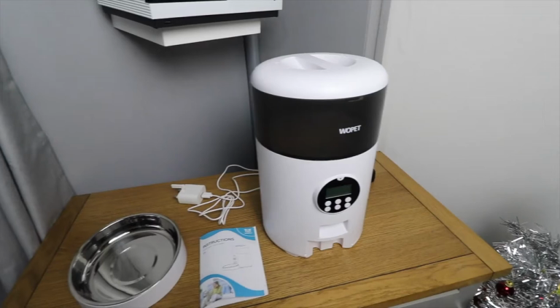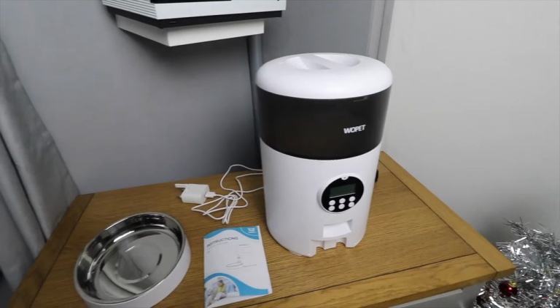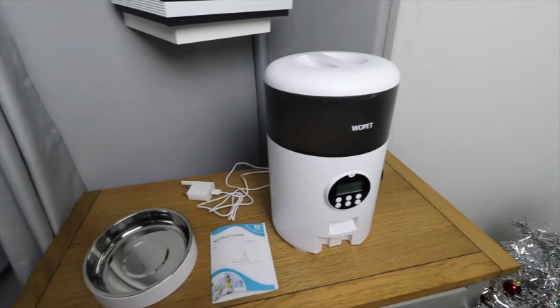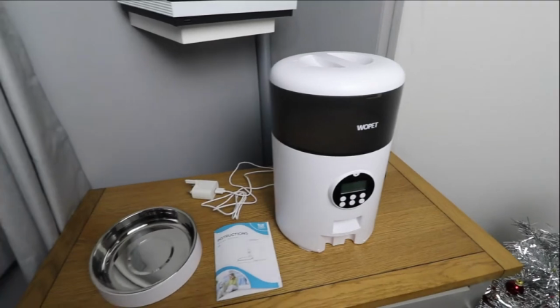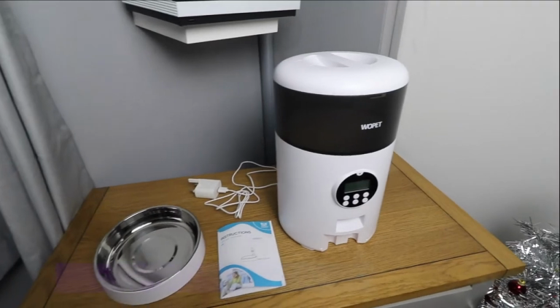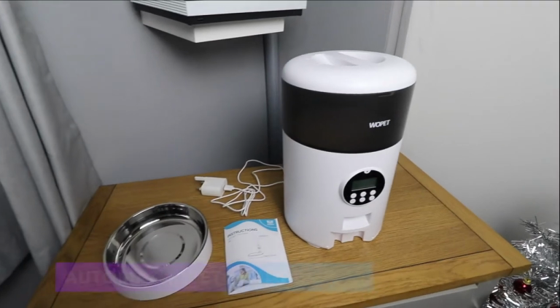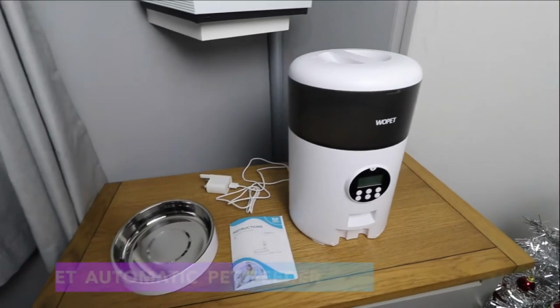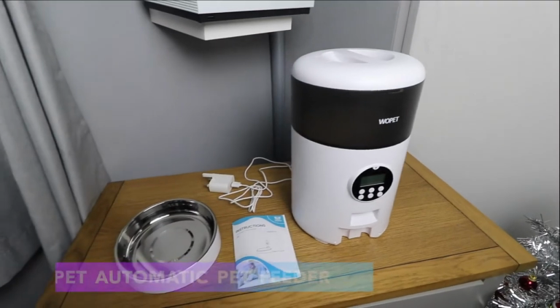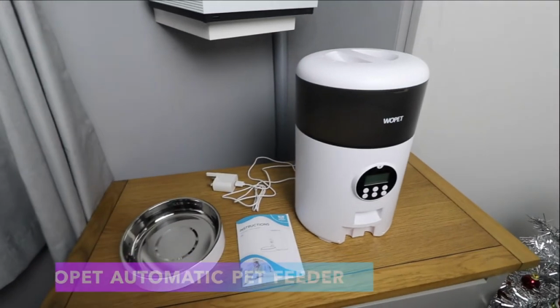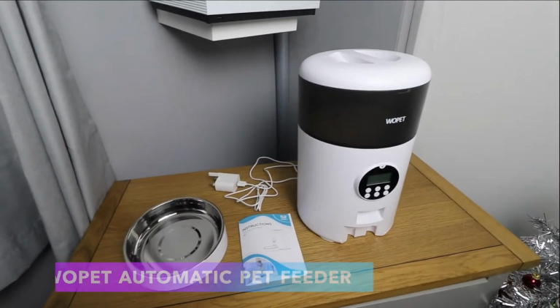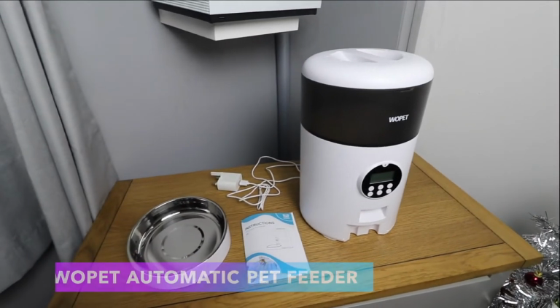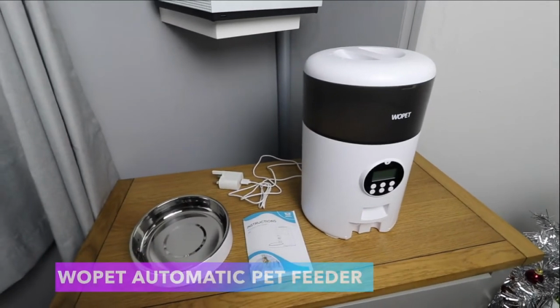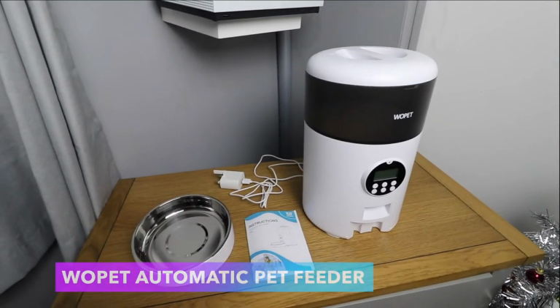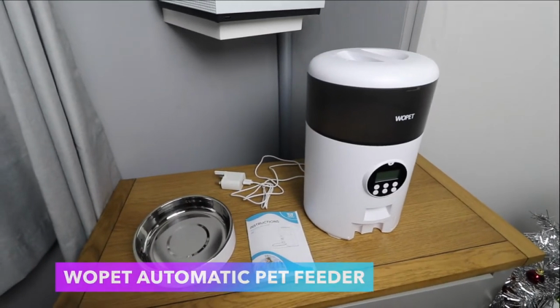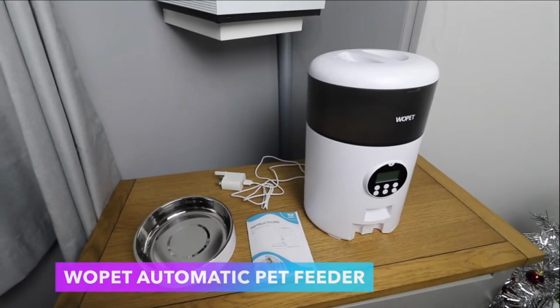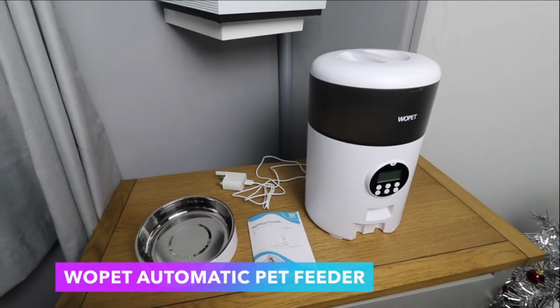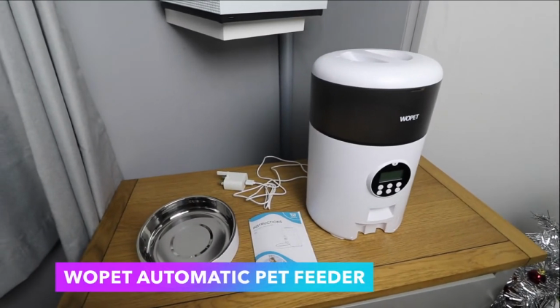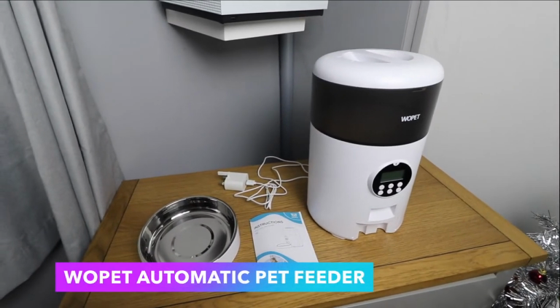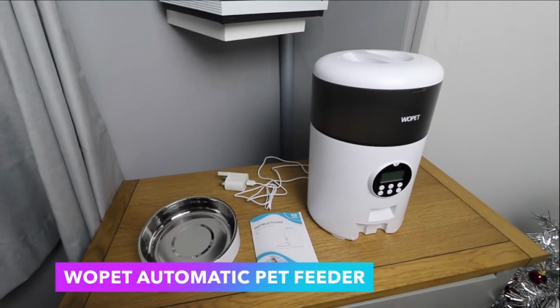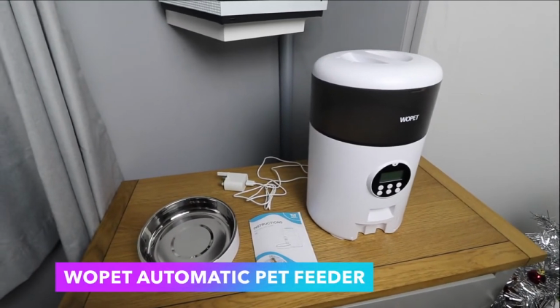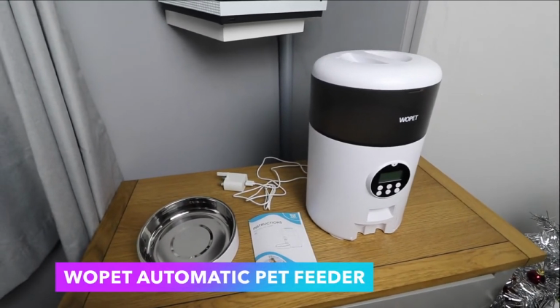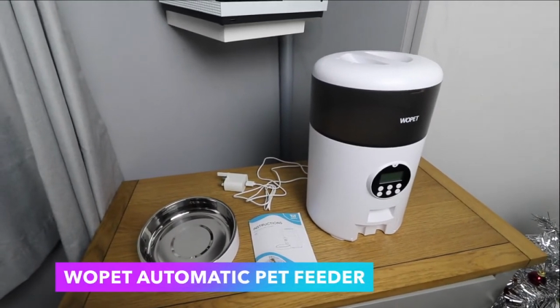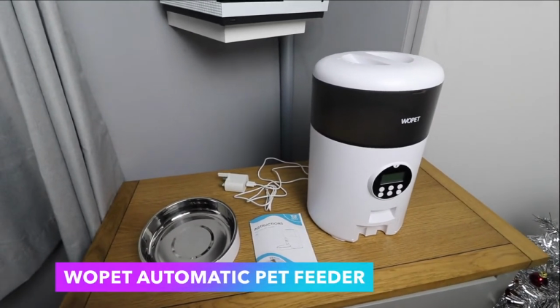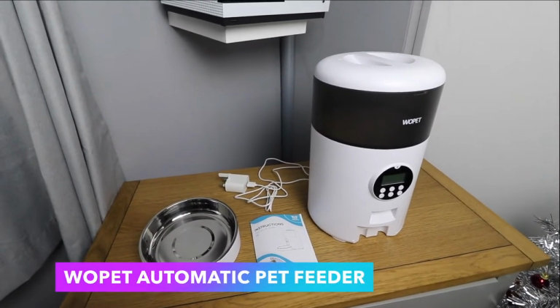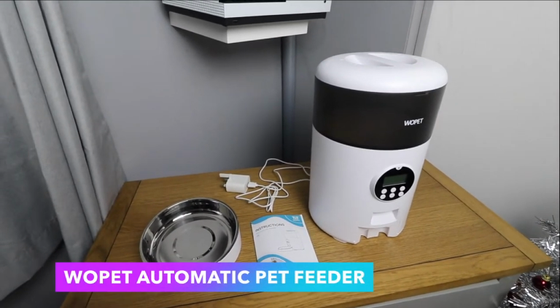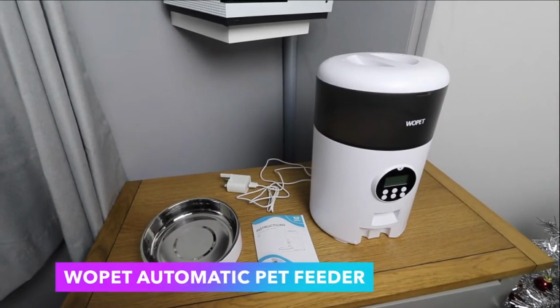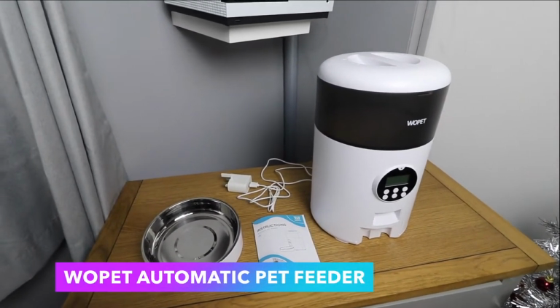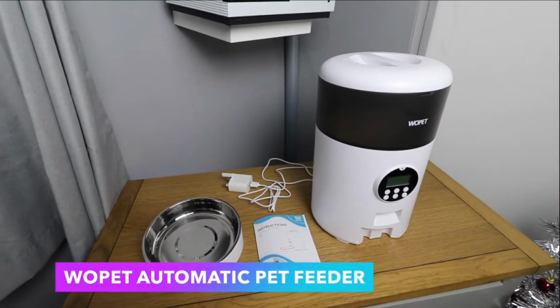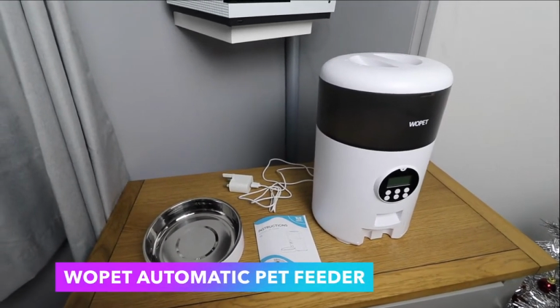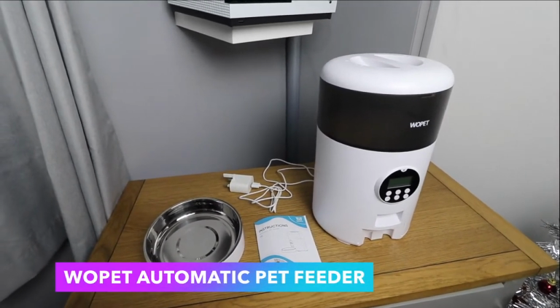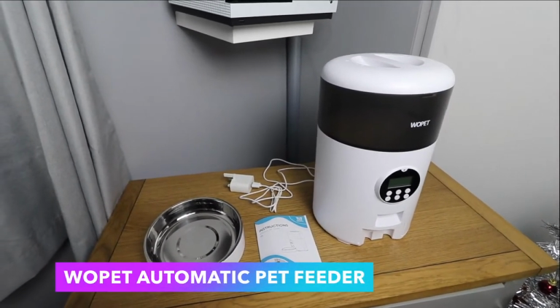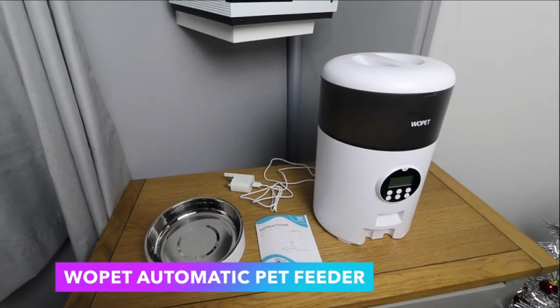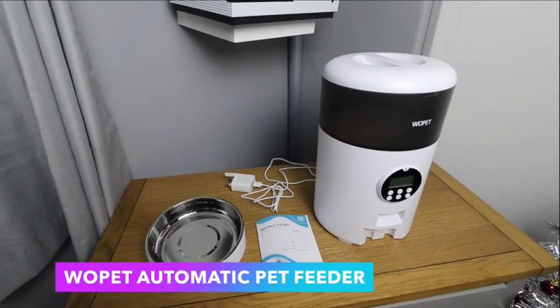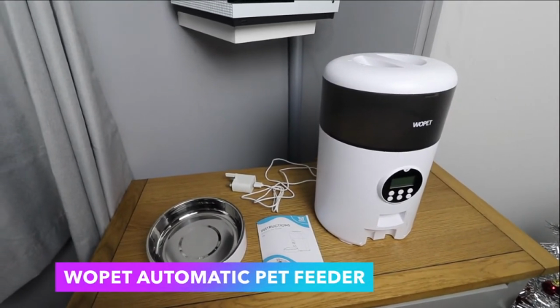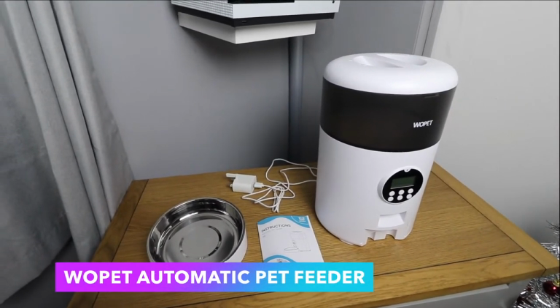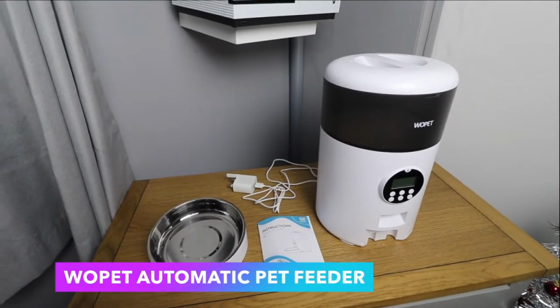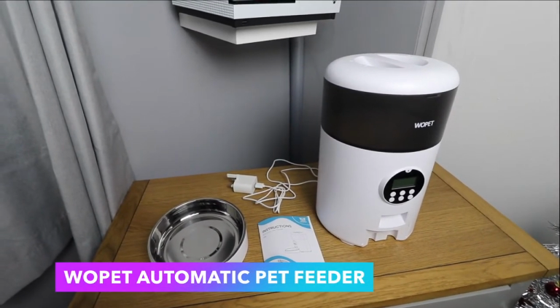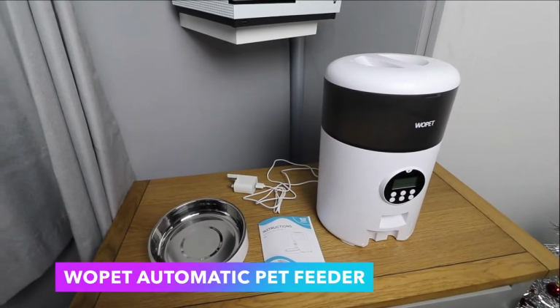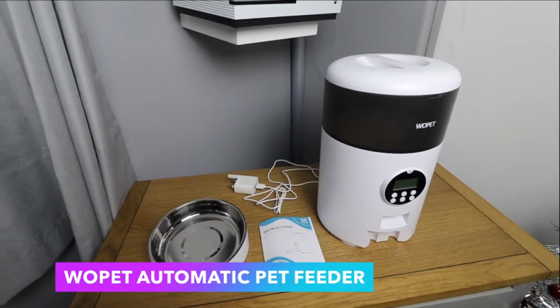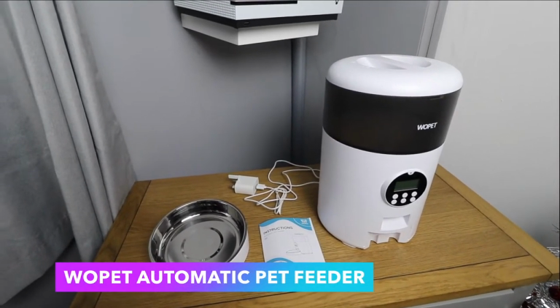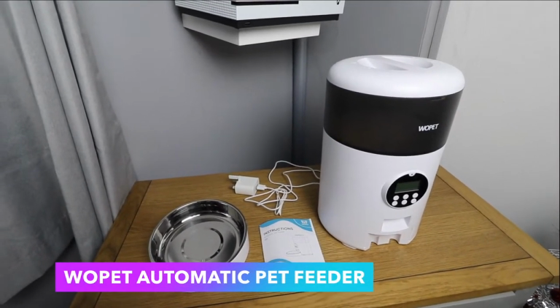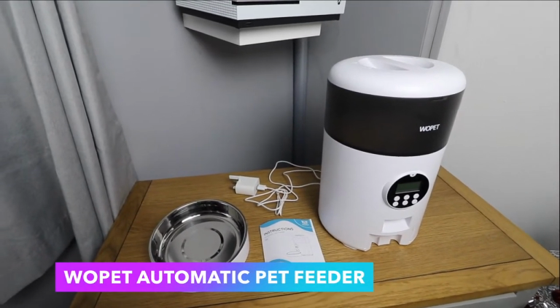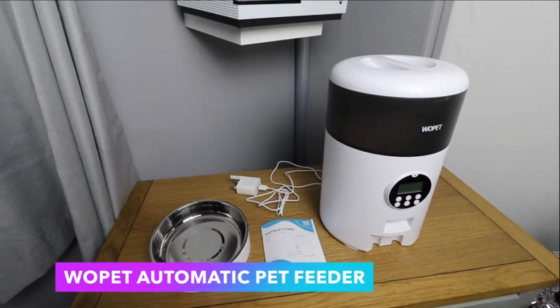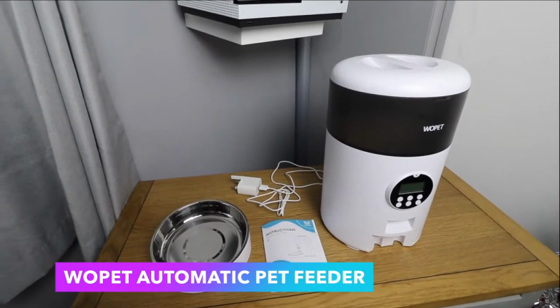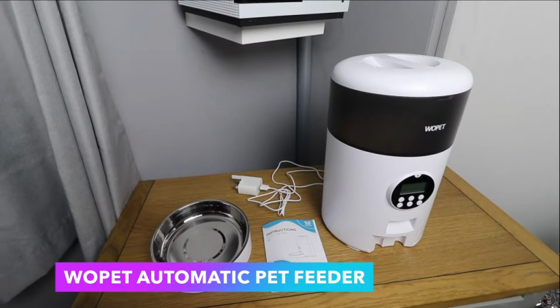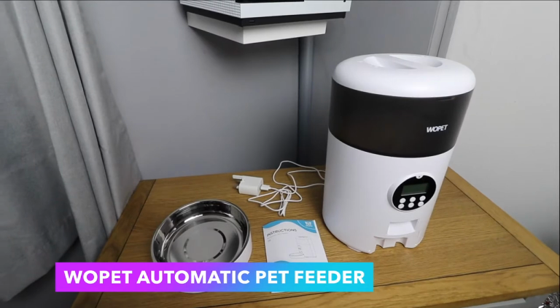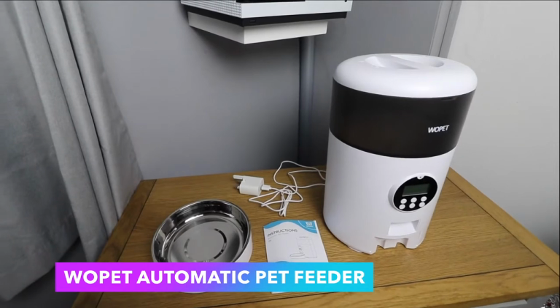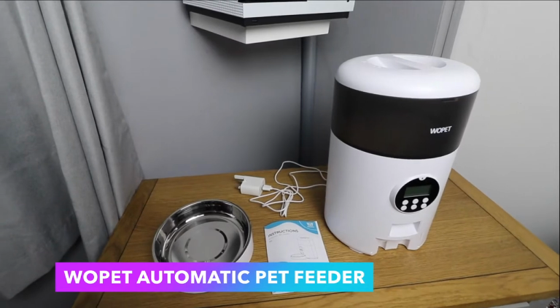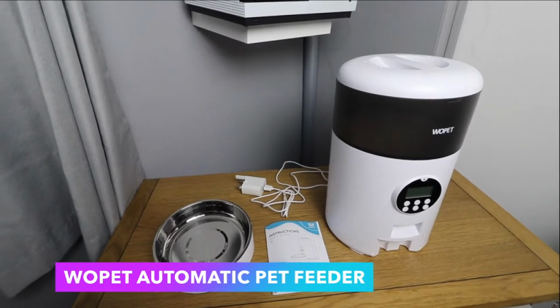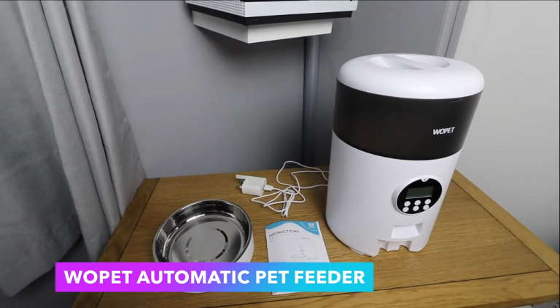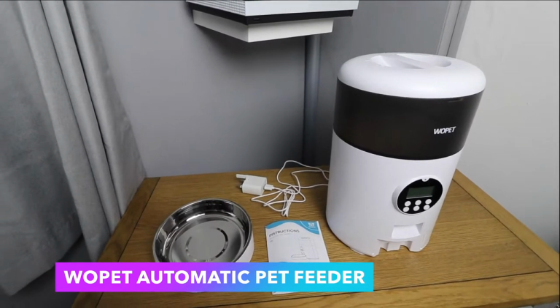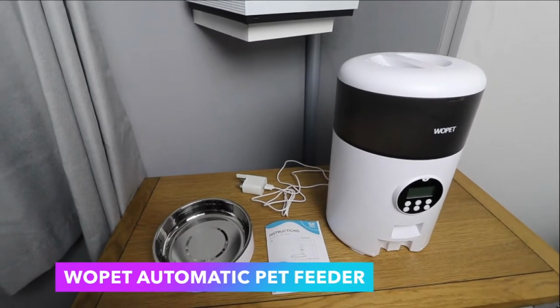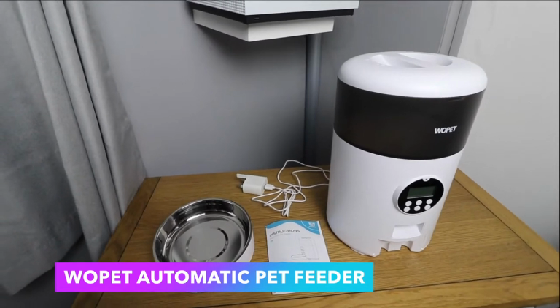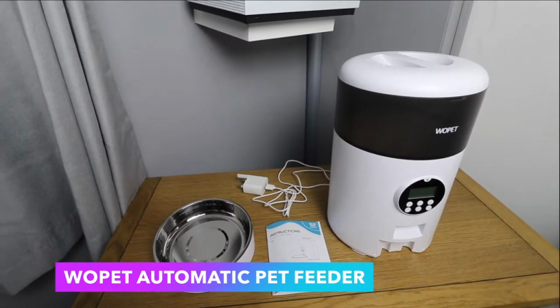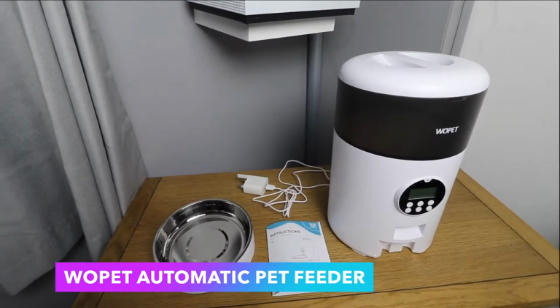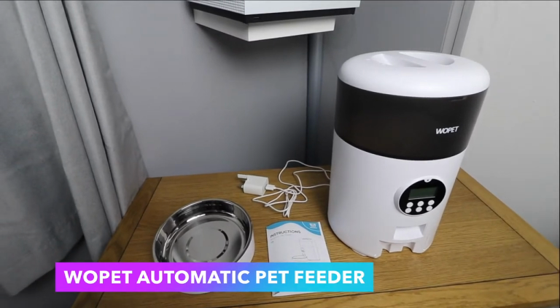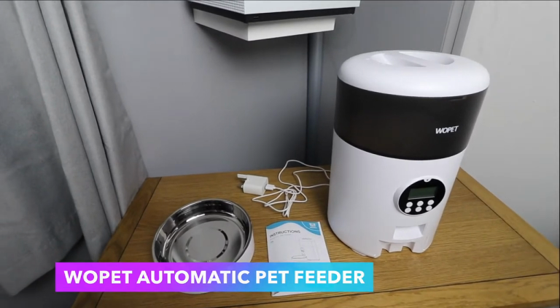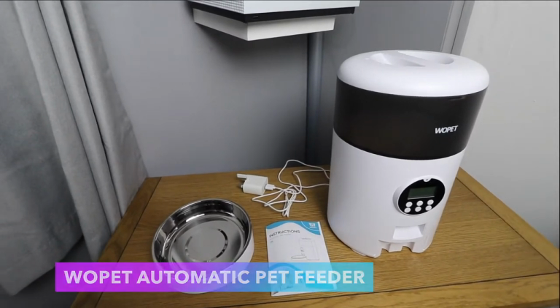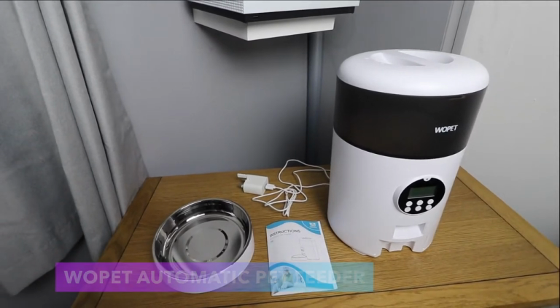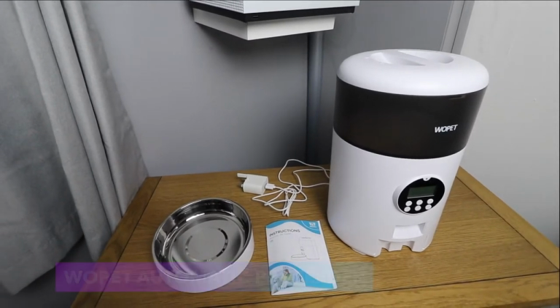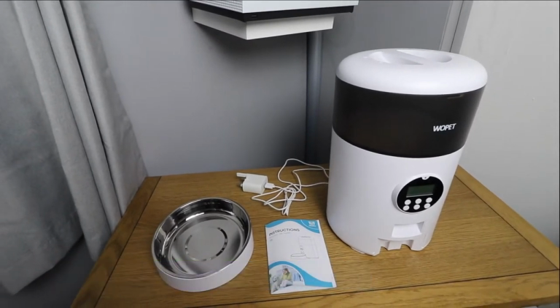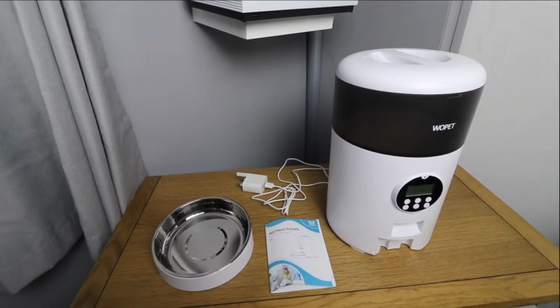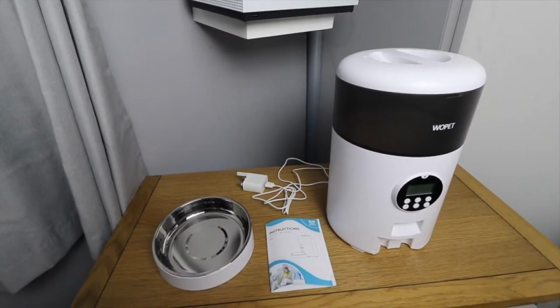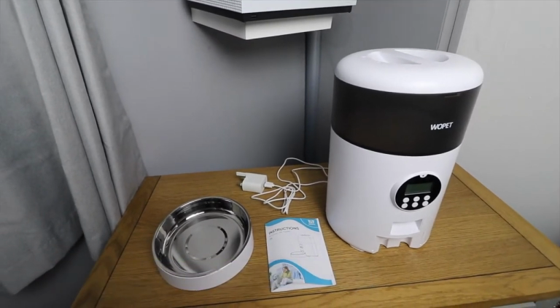Hi everyone, welcome back to my channel. I'm Anna and in this video I'm going to be reviewing an automatic pet feeder by Wopet.